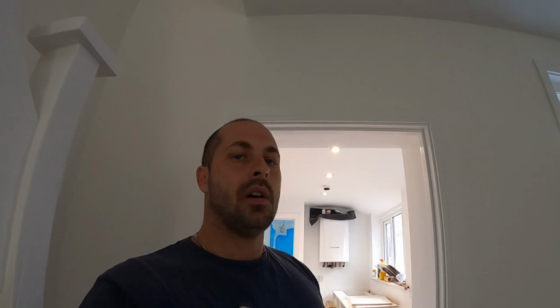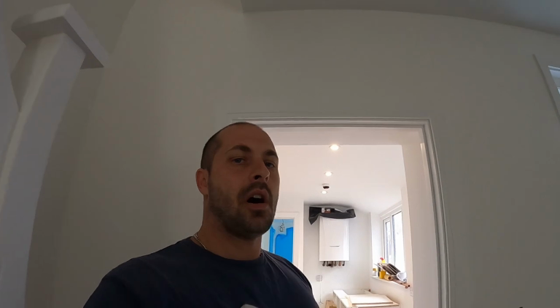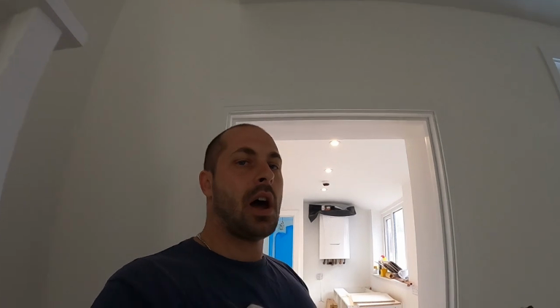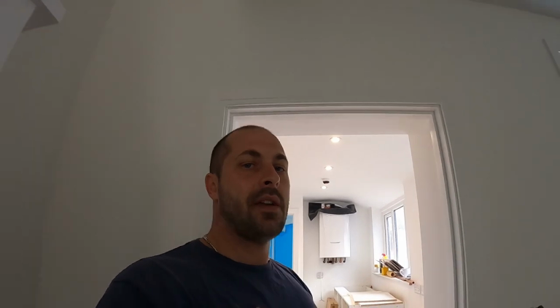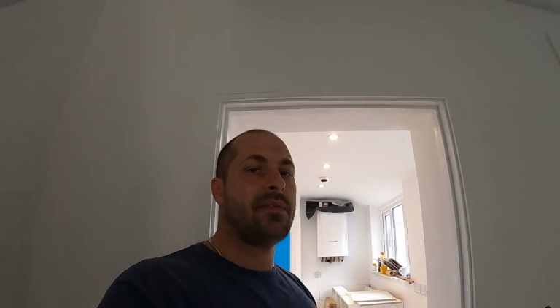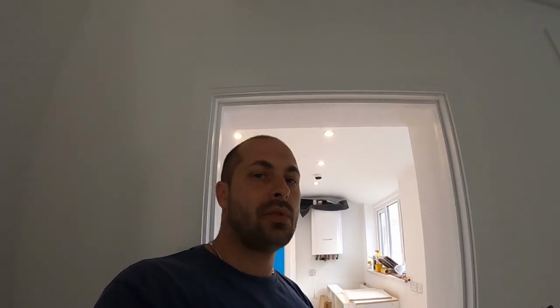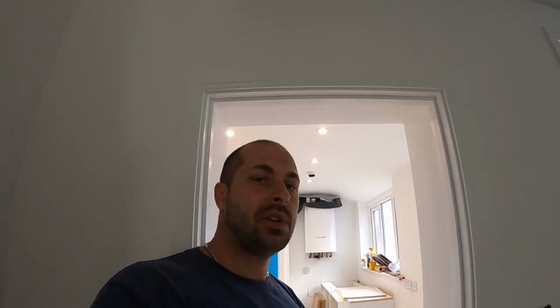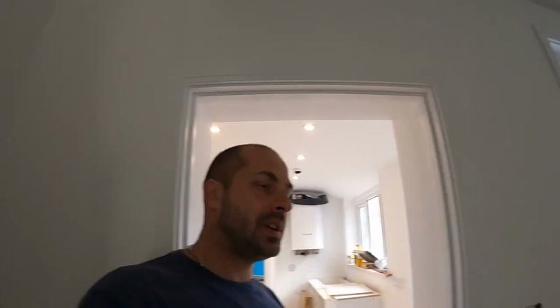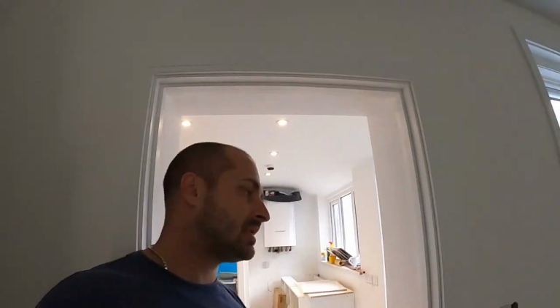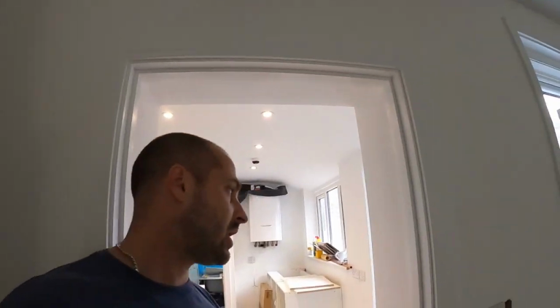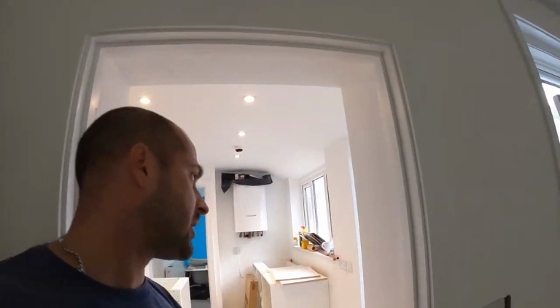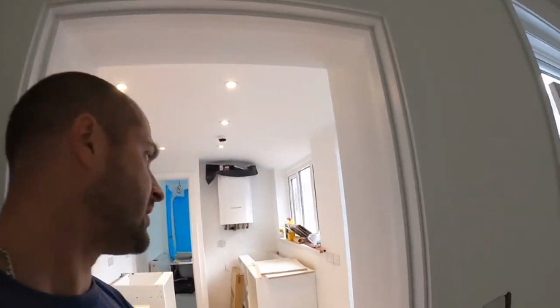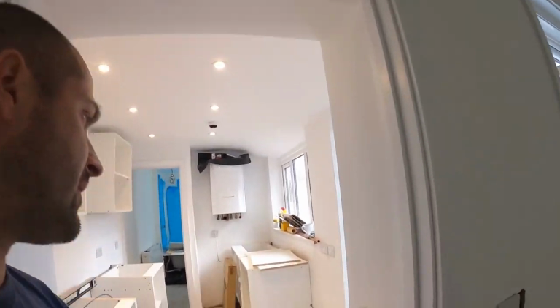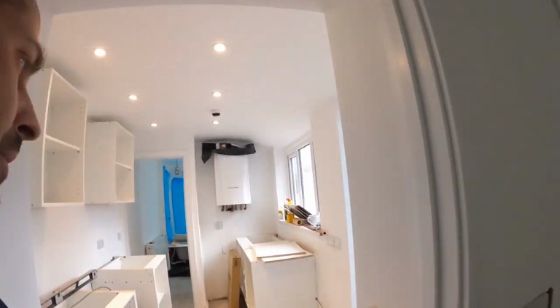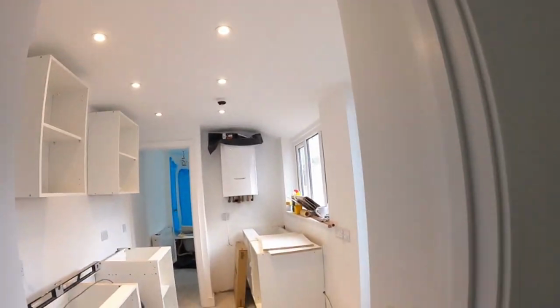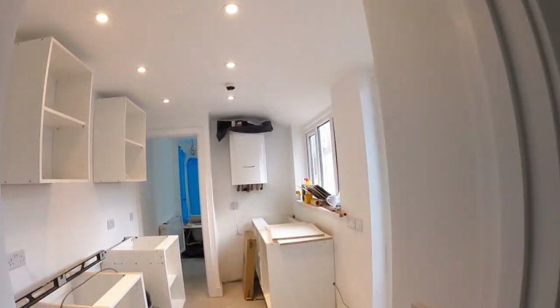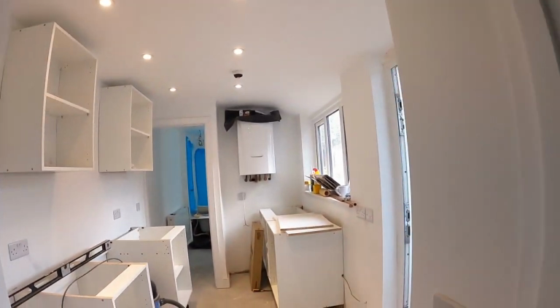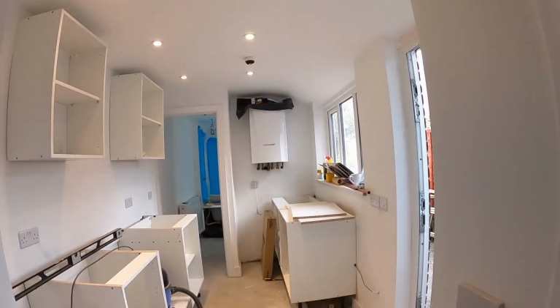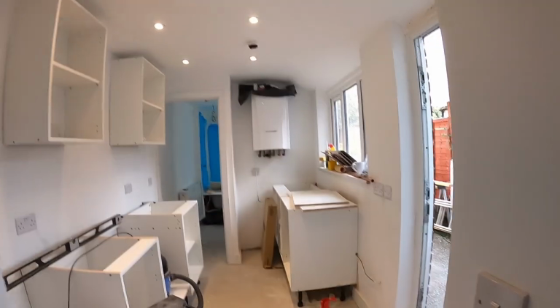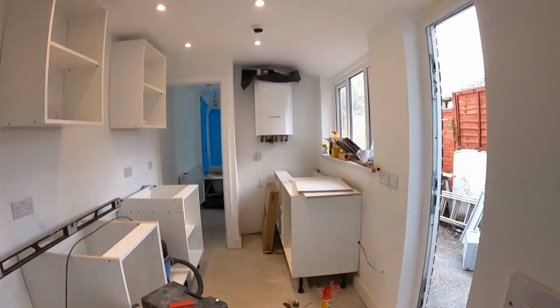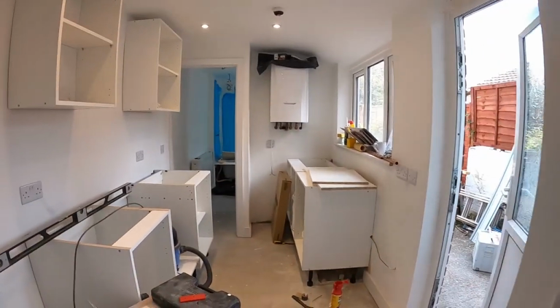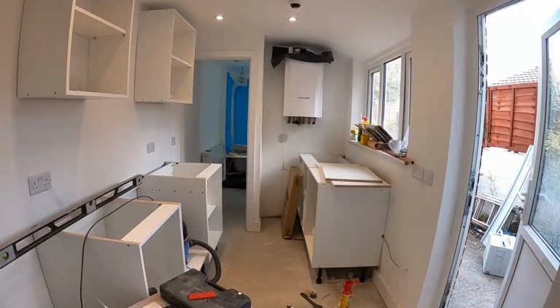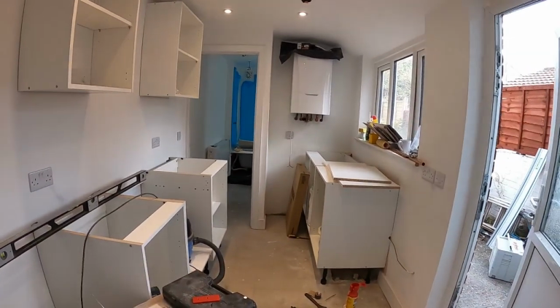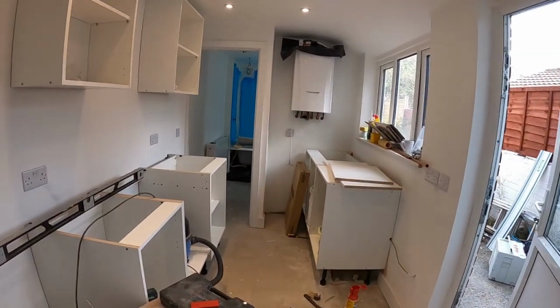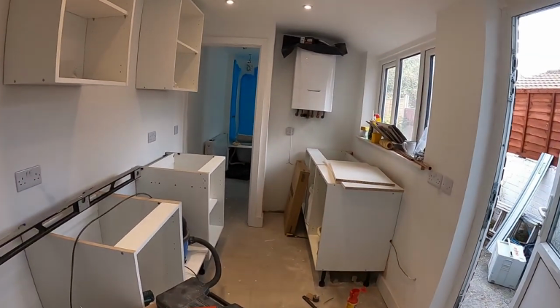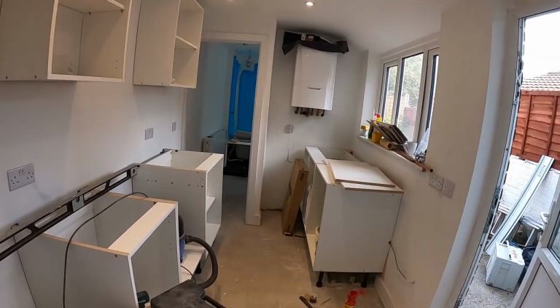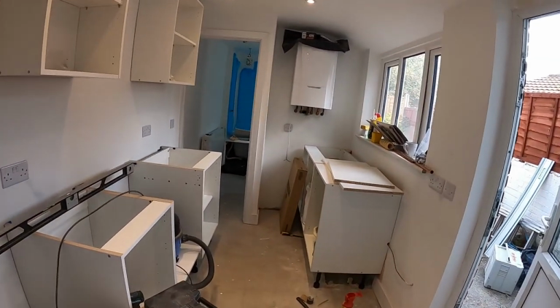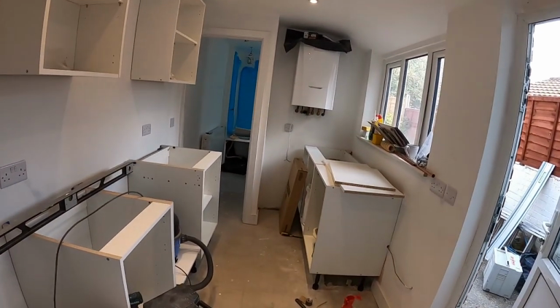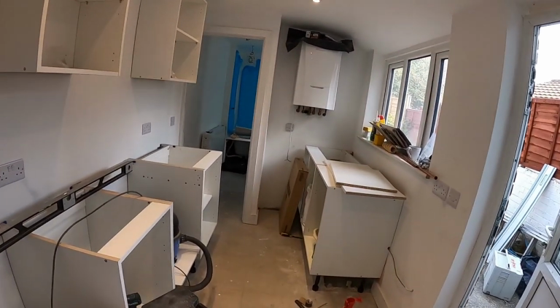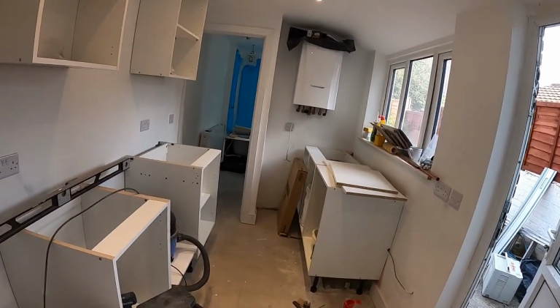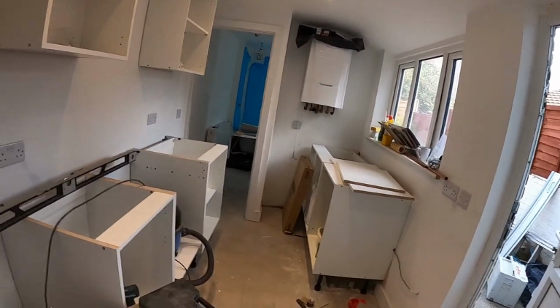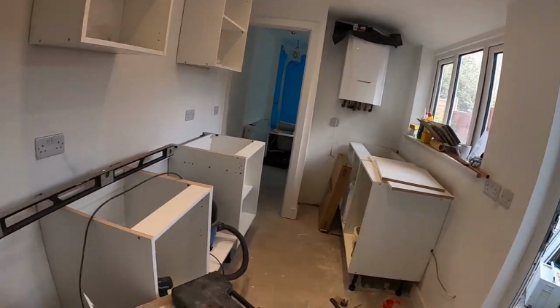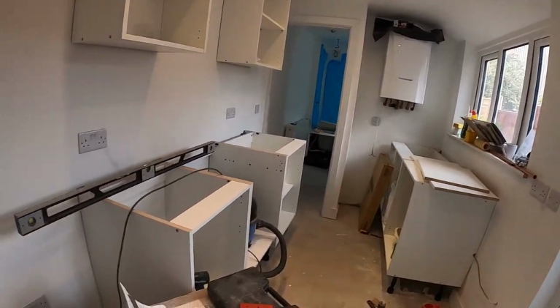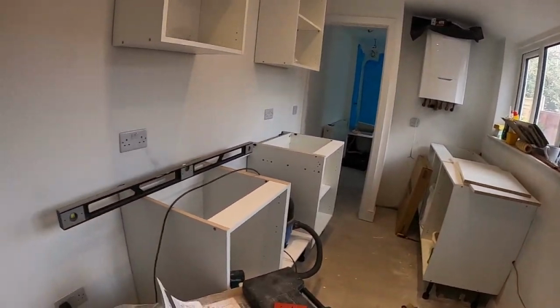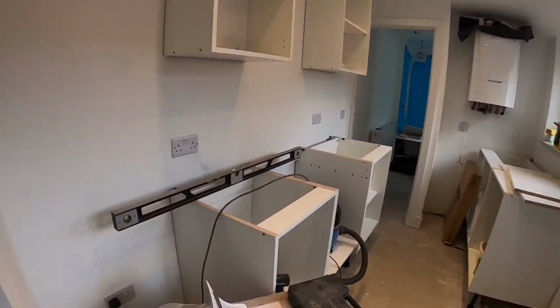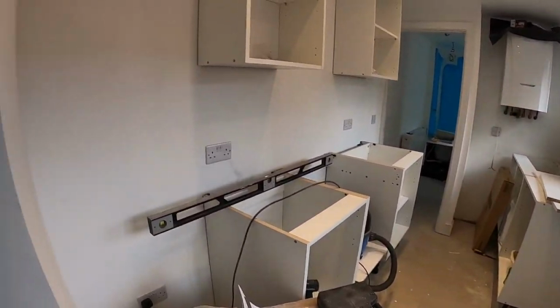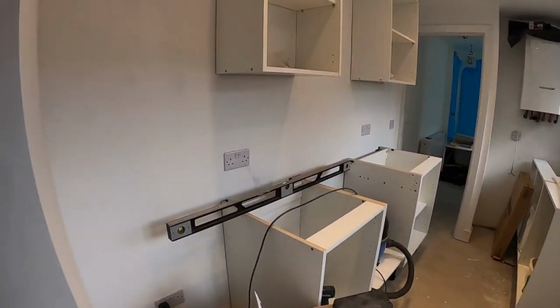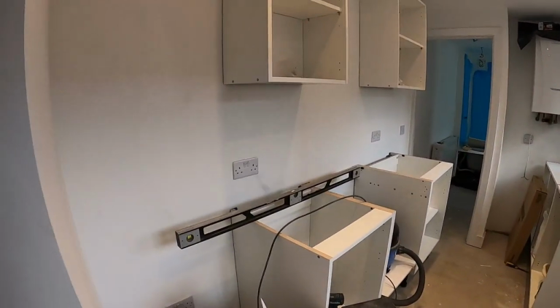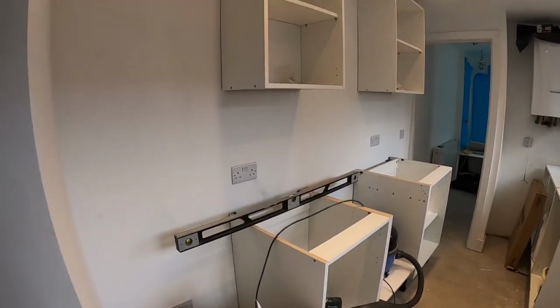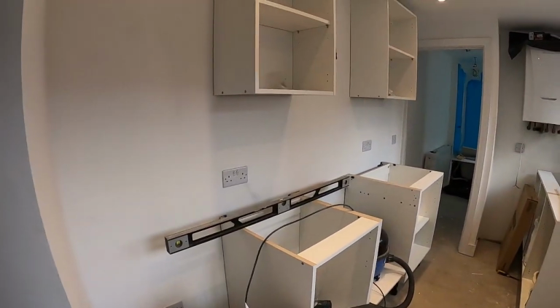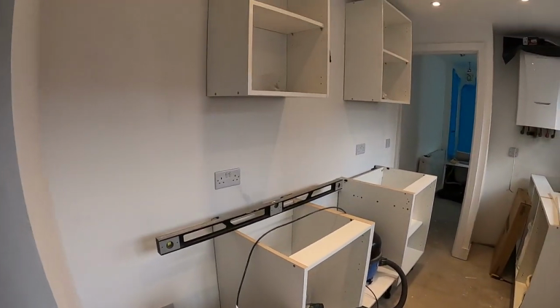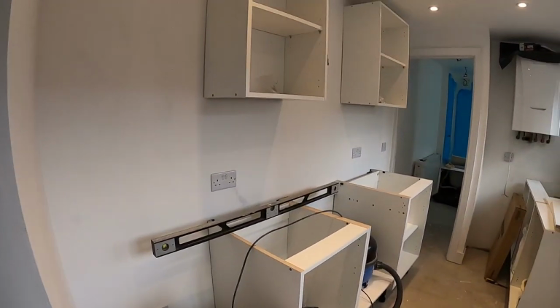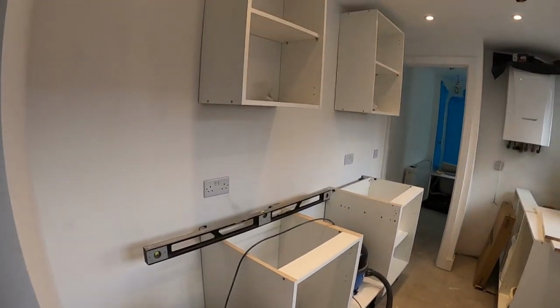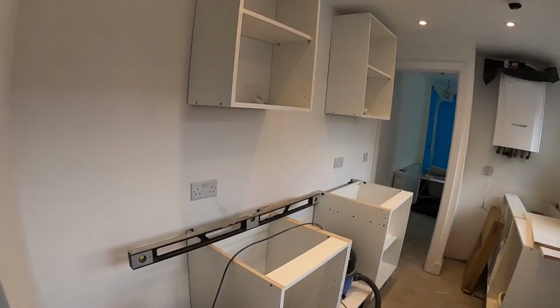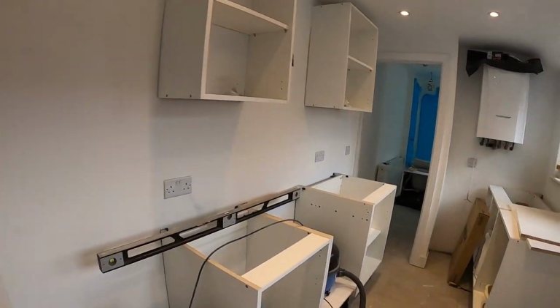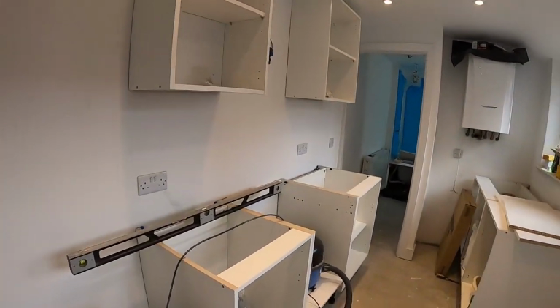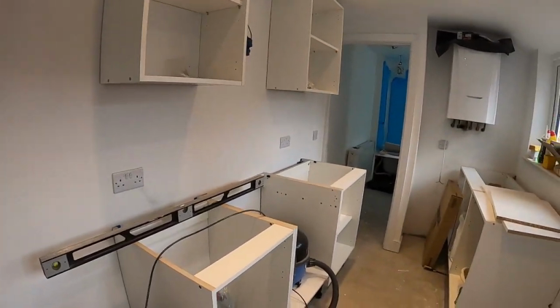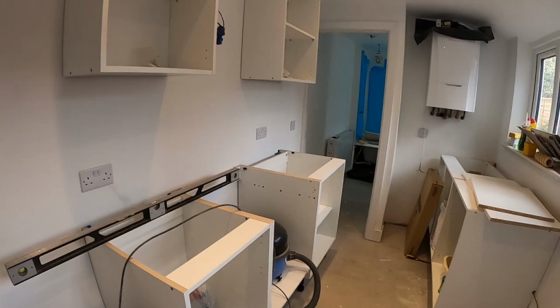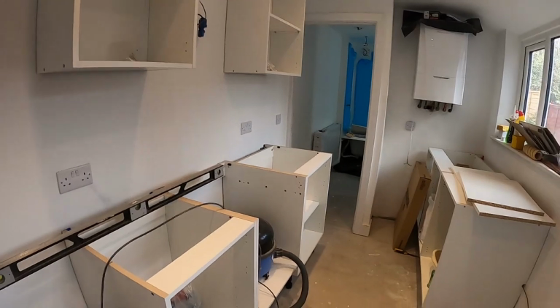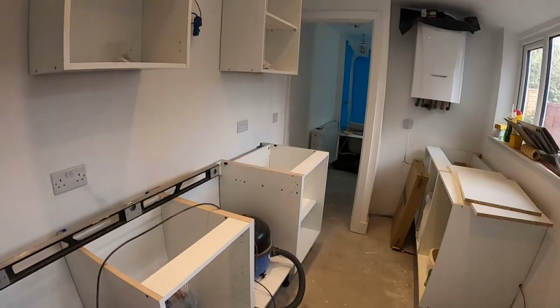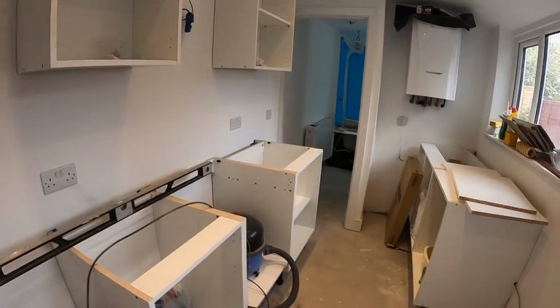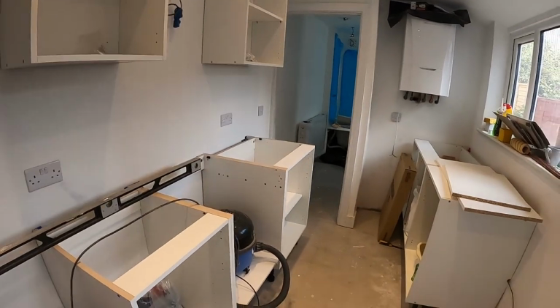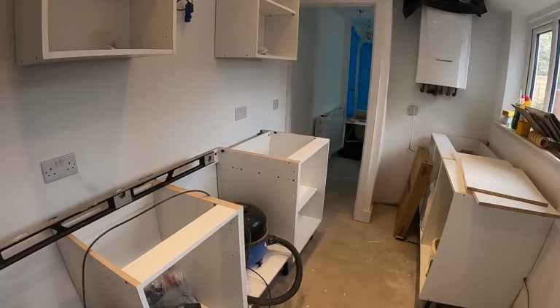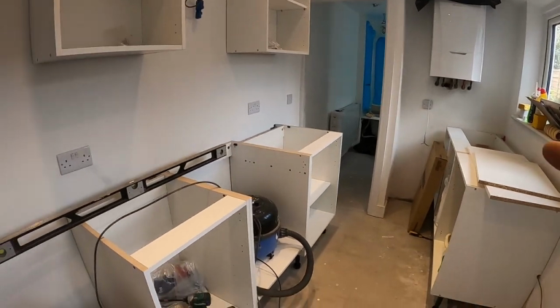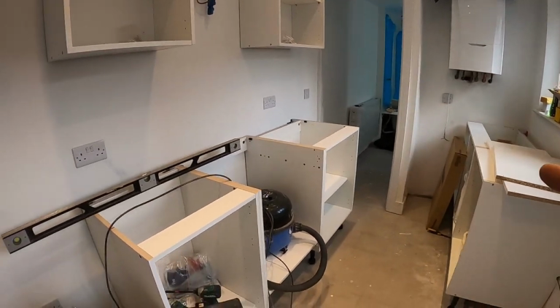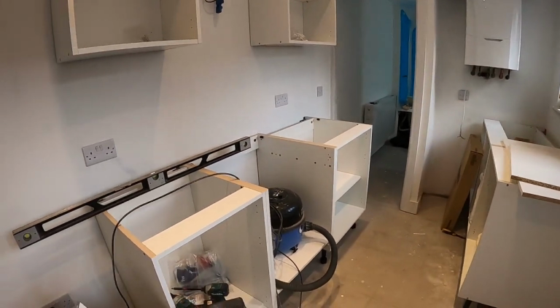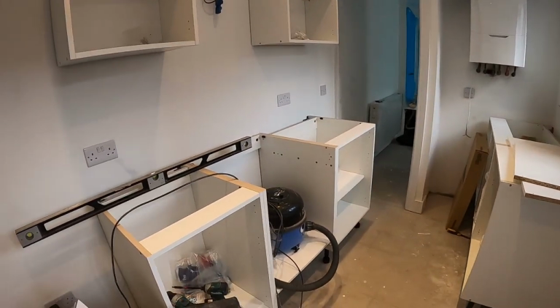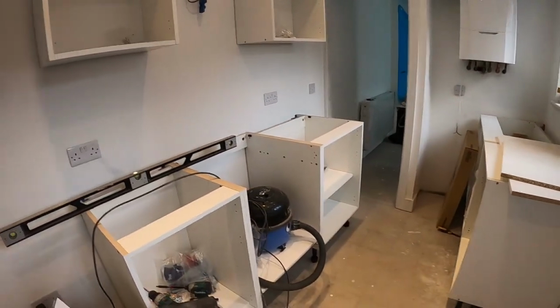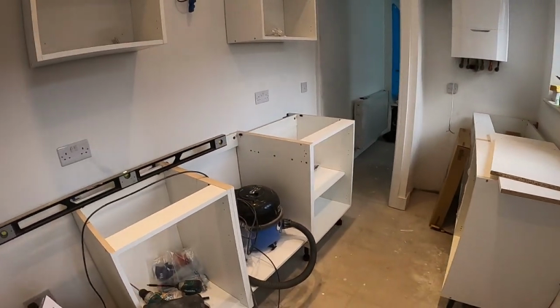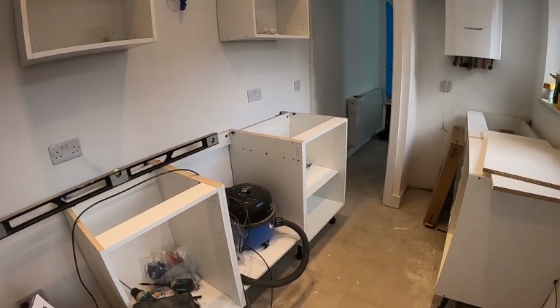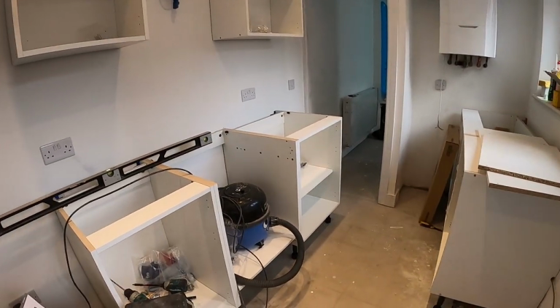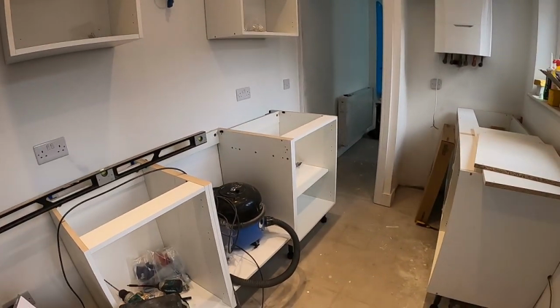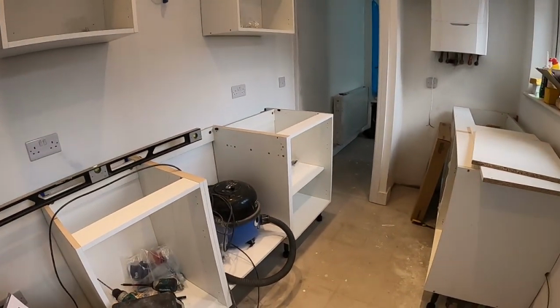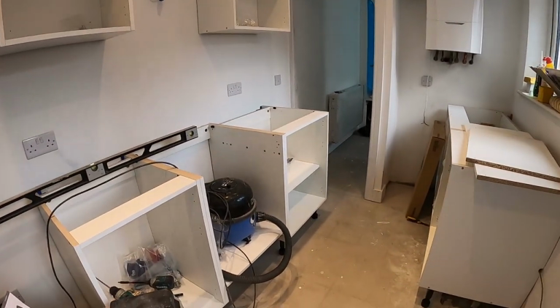Hi everyone, it's Artis from Ann Carpentry. In today's video I'll discuss with you a flat pack Howden's kitchen.